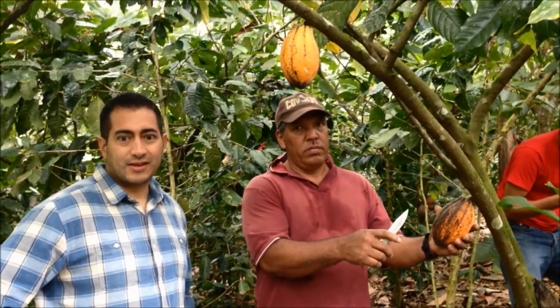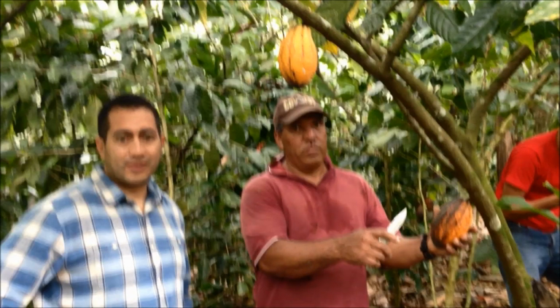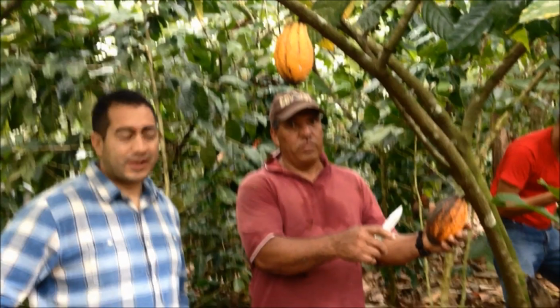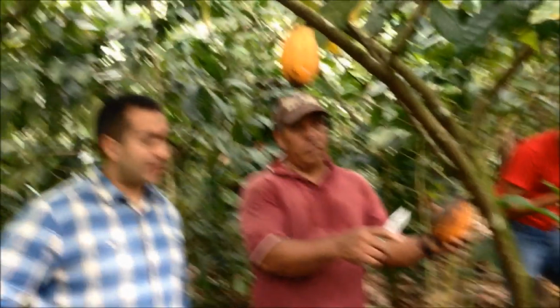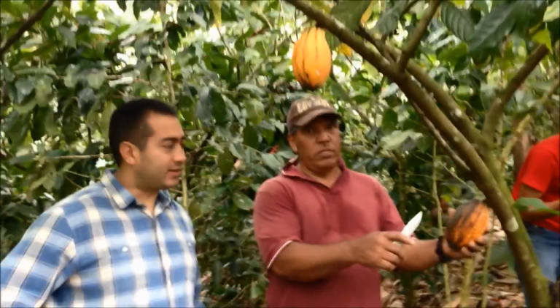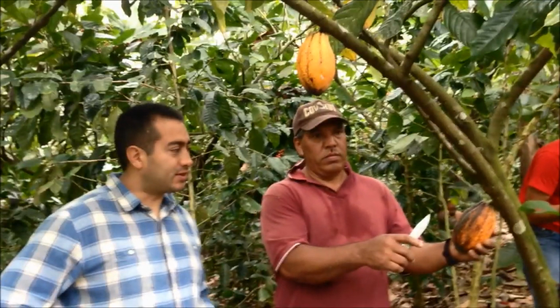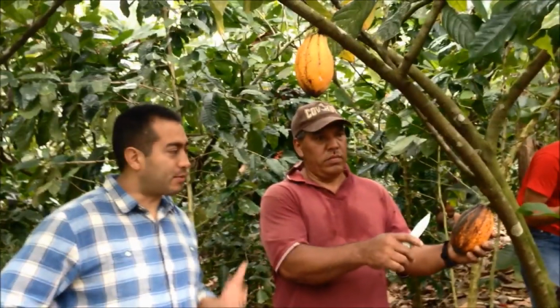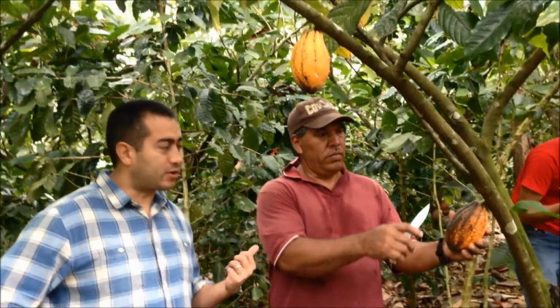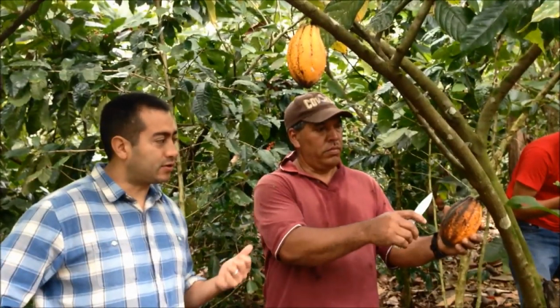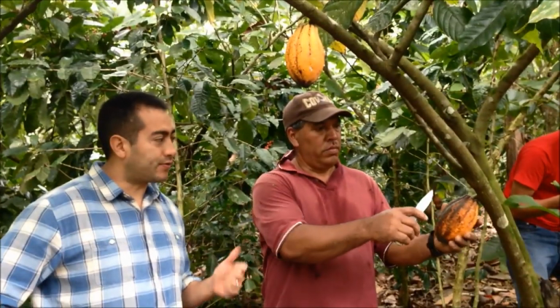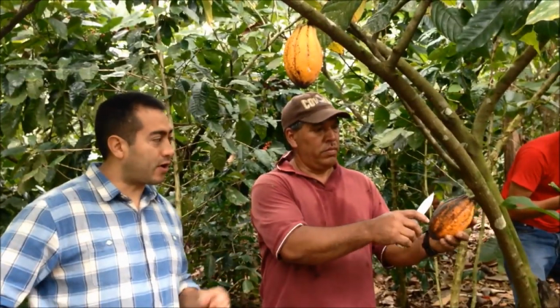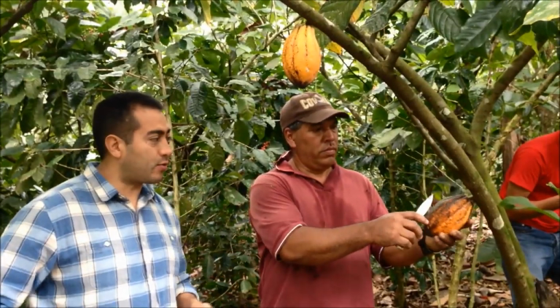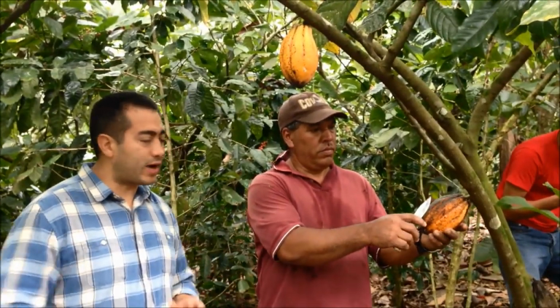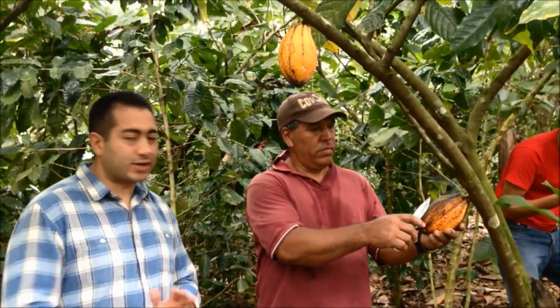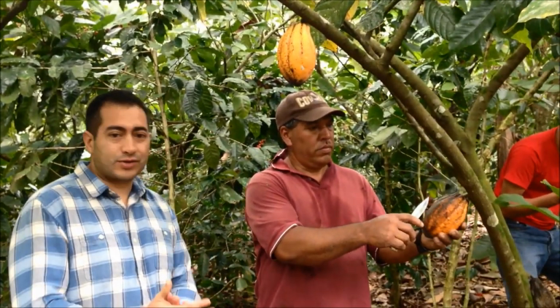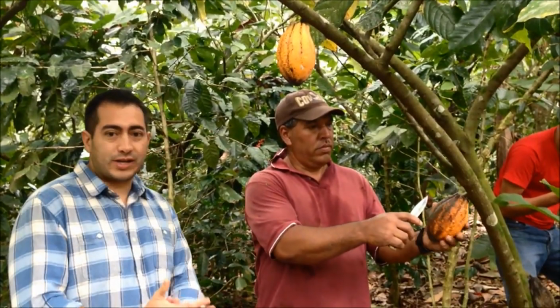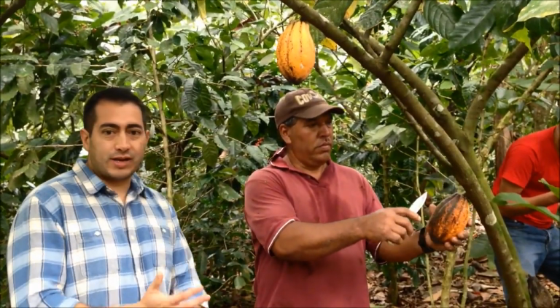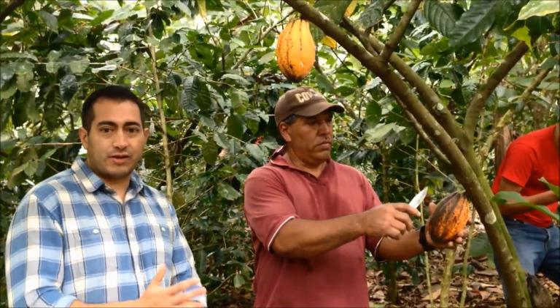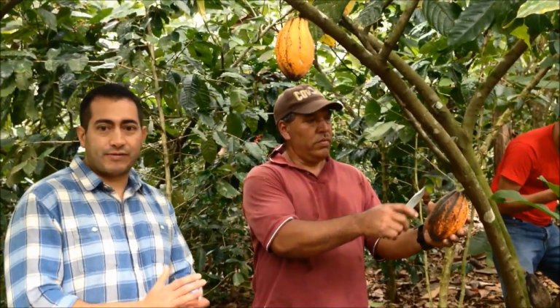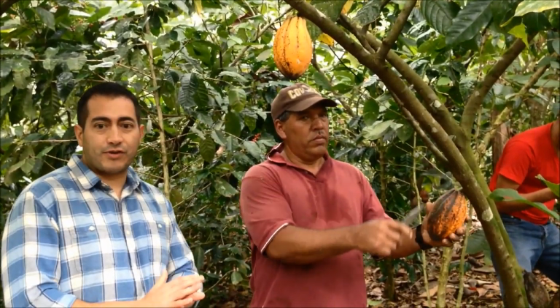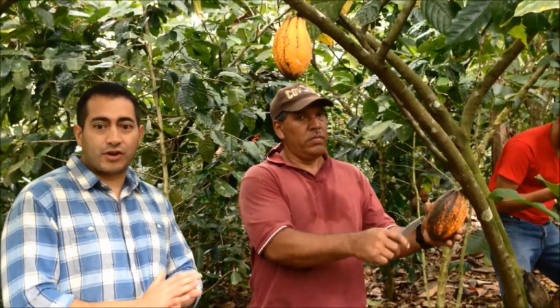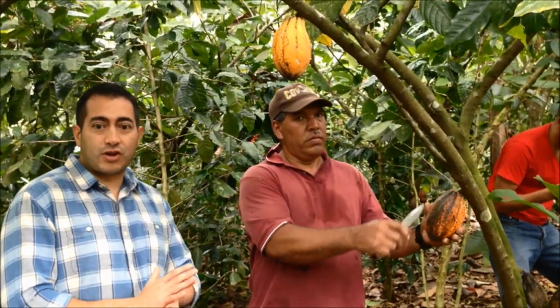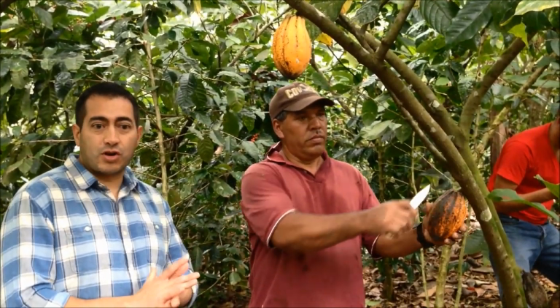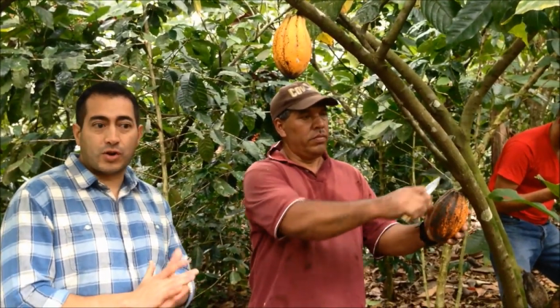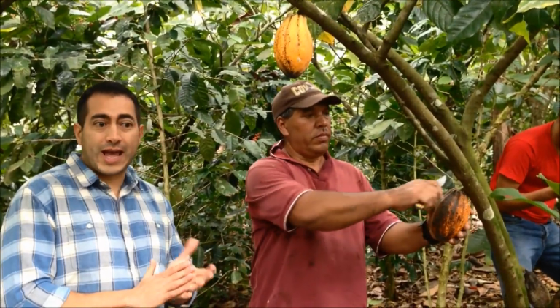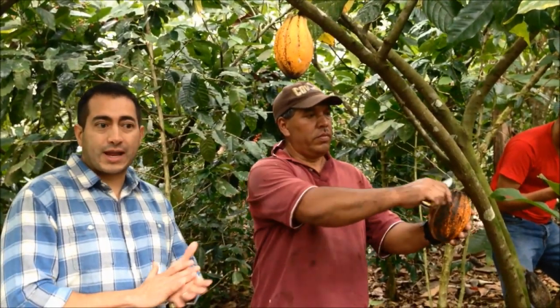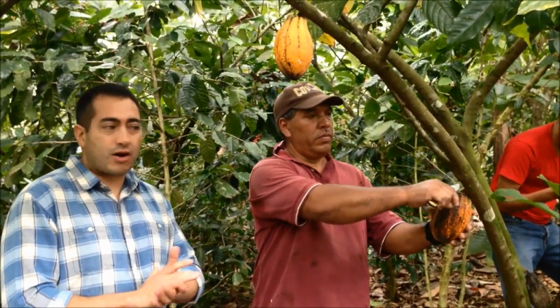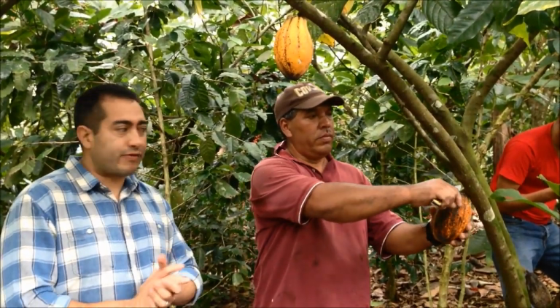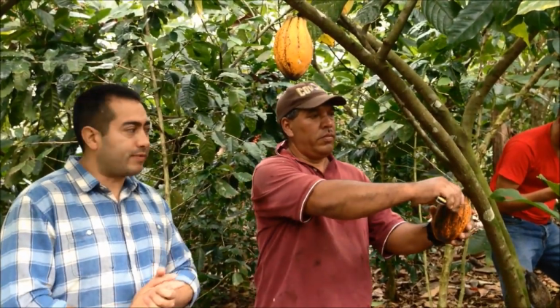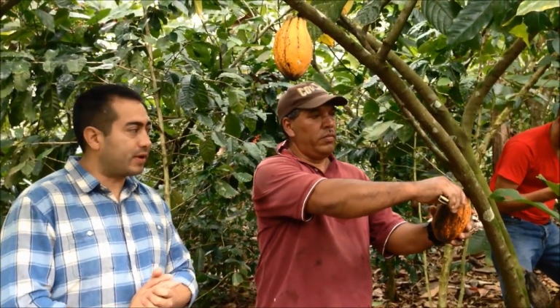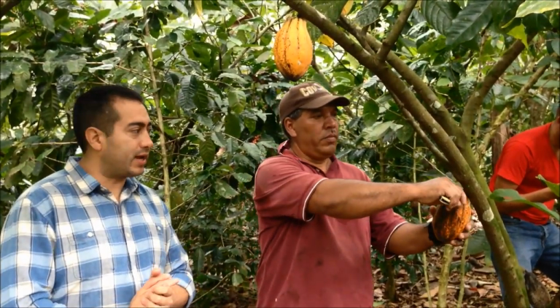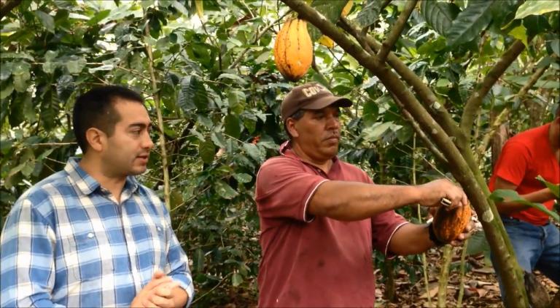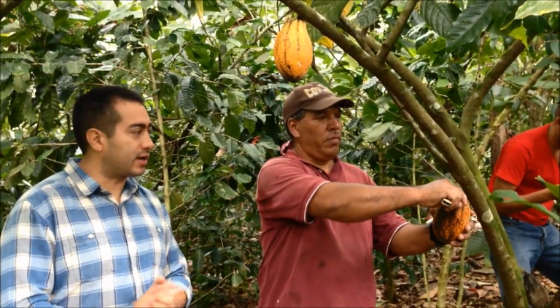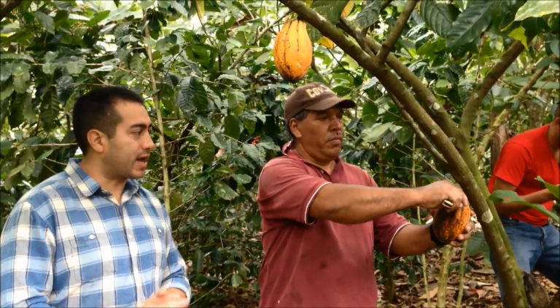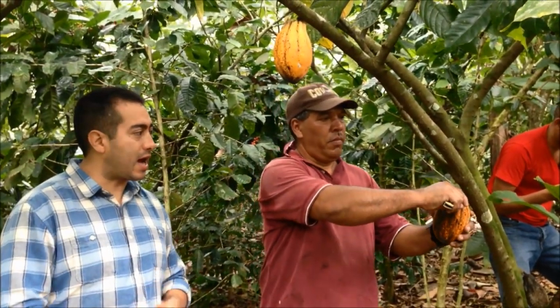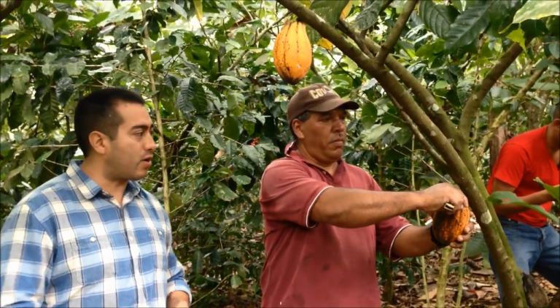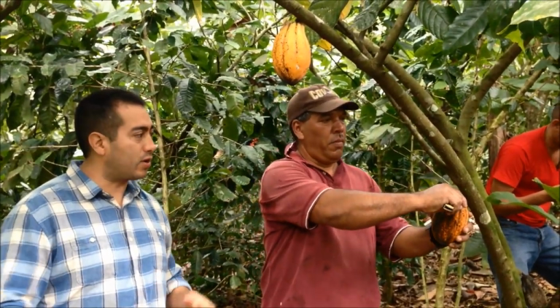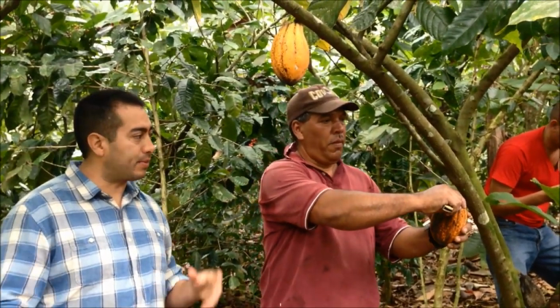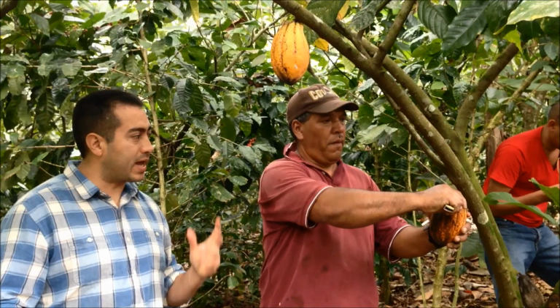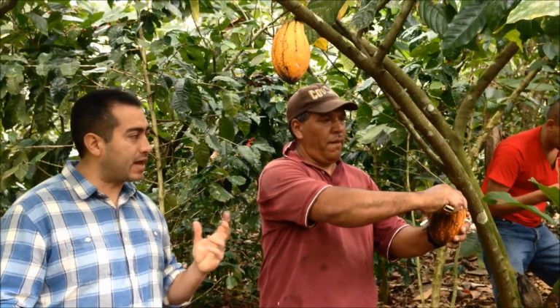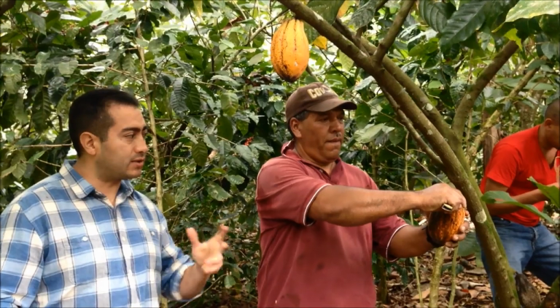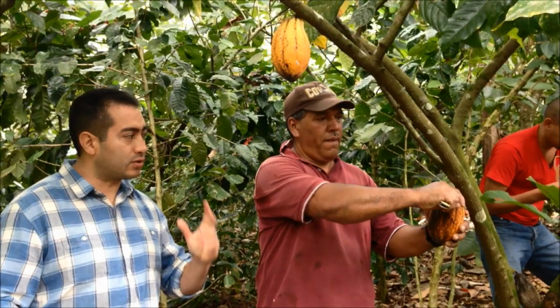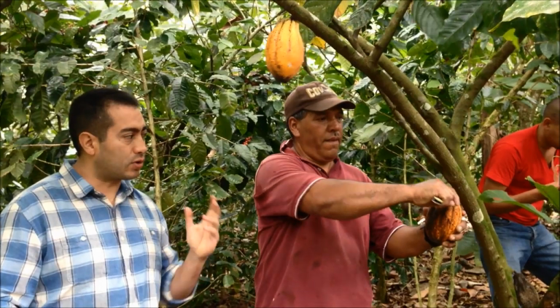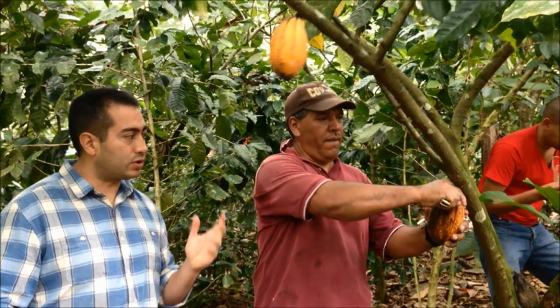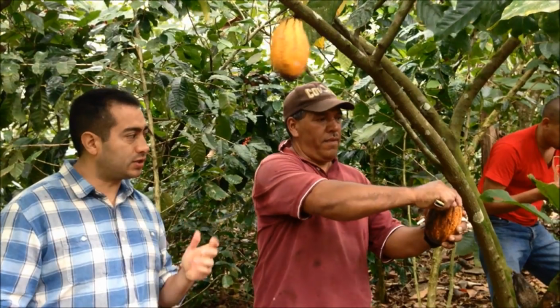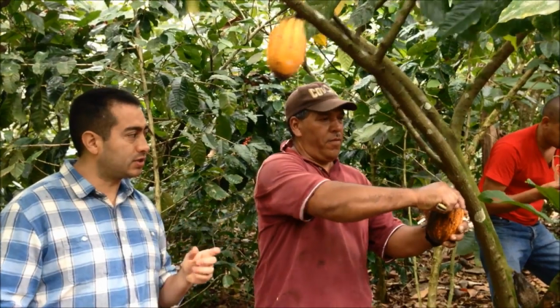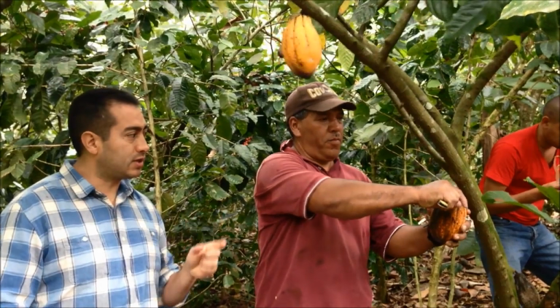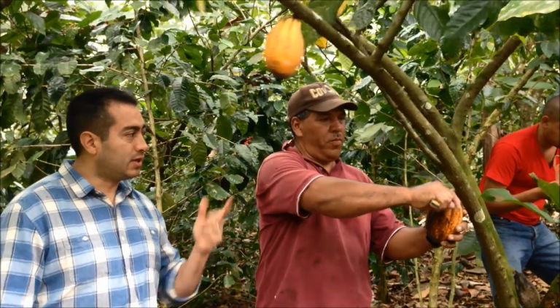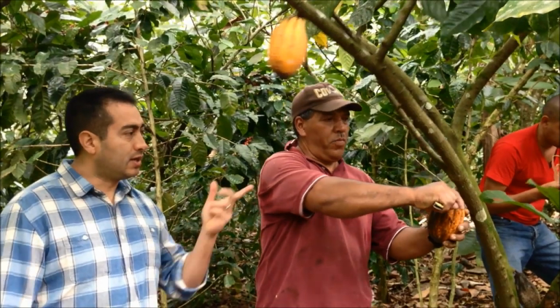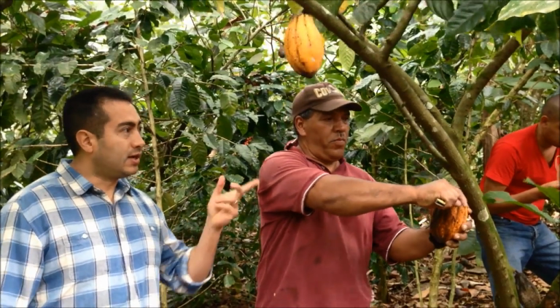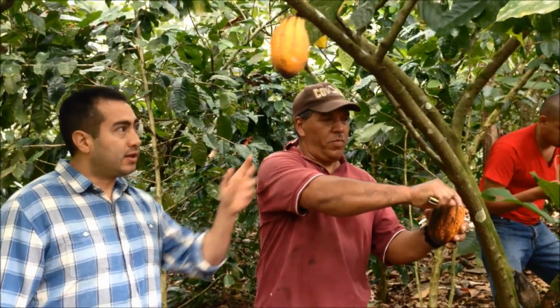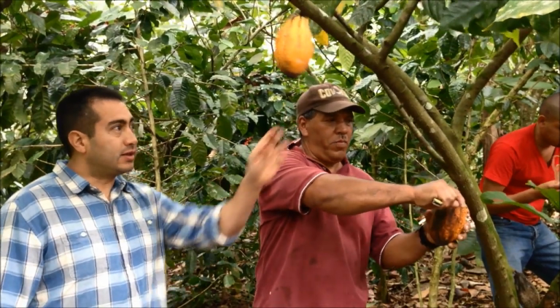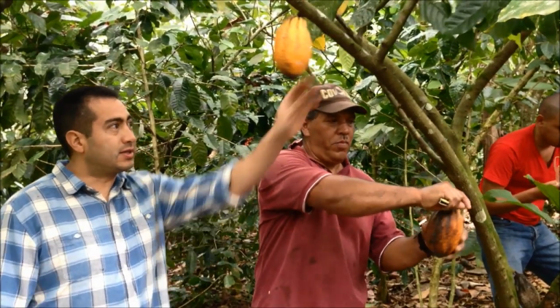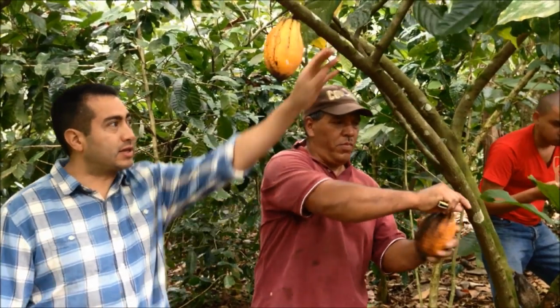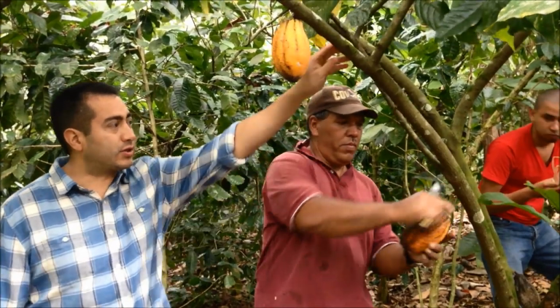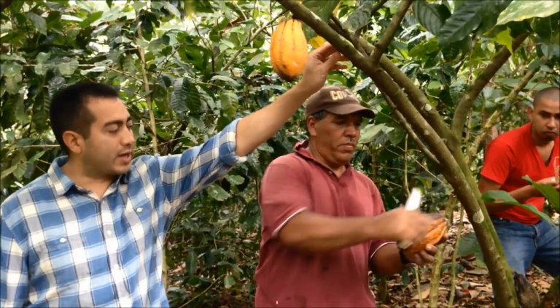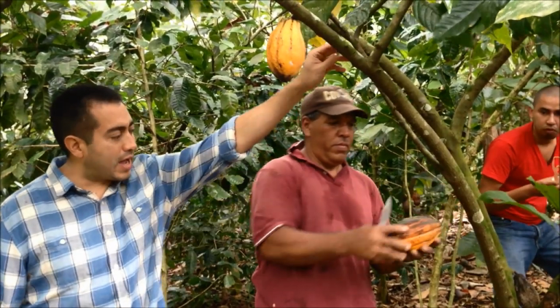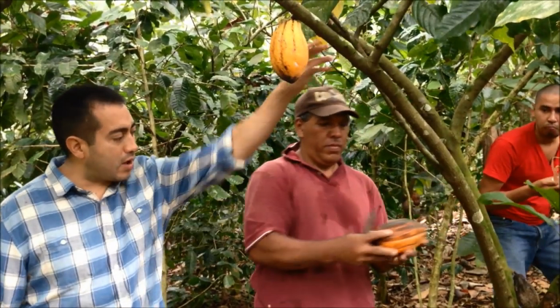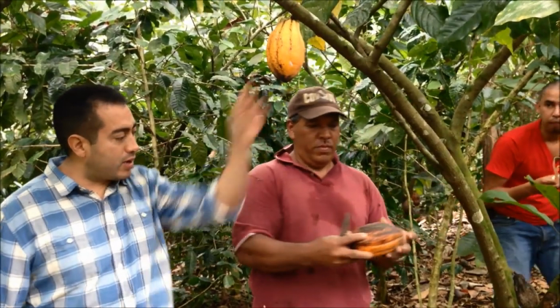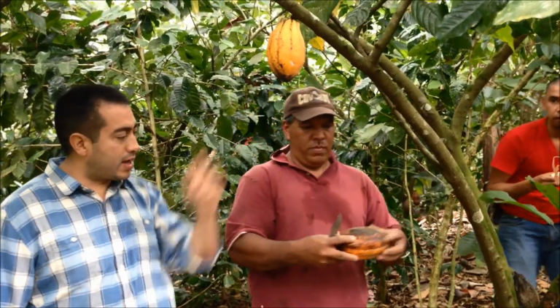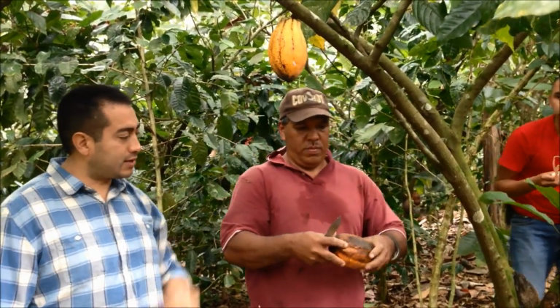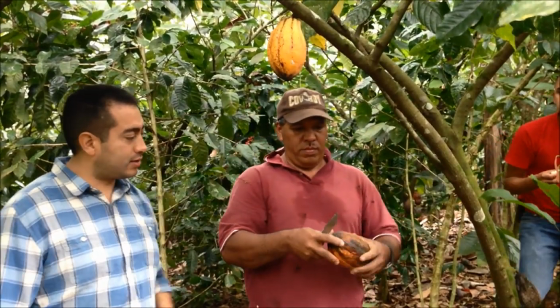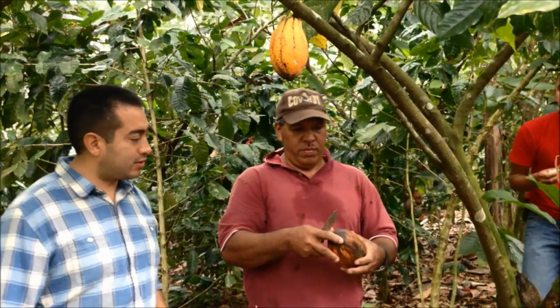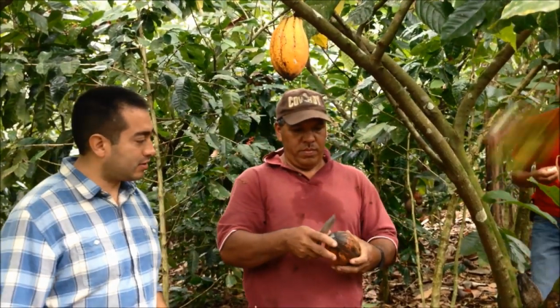This is Marcio's farm. We're actually here for organic coffee, but he has cacao, bananas, and oranges. This is actually cacao he has here.